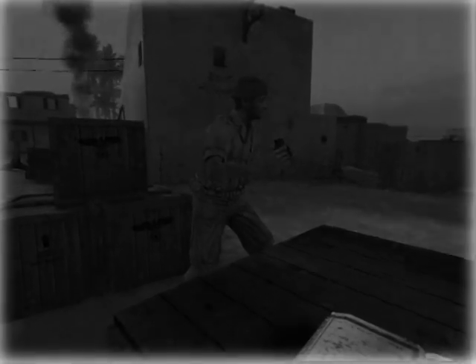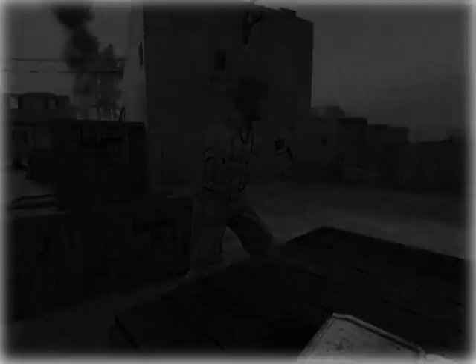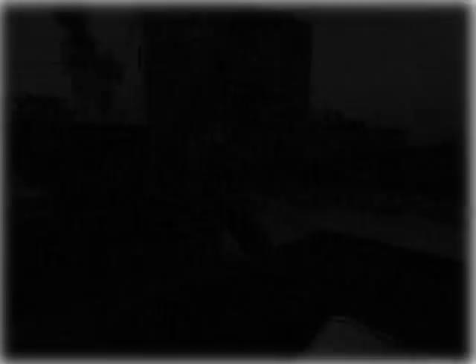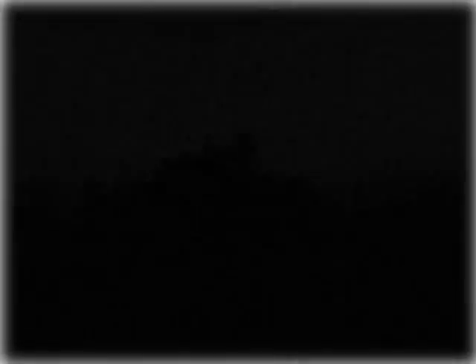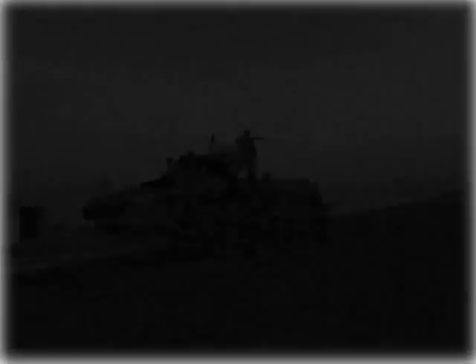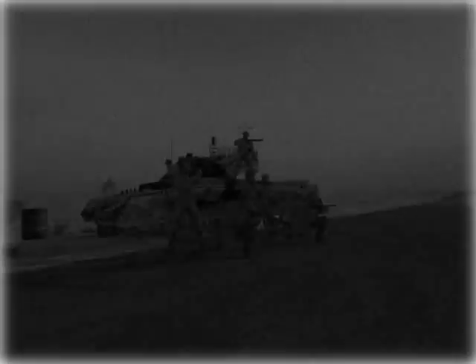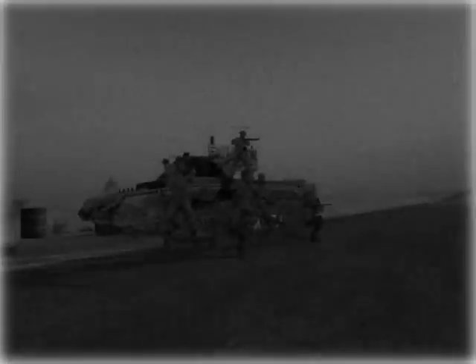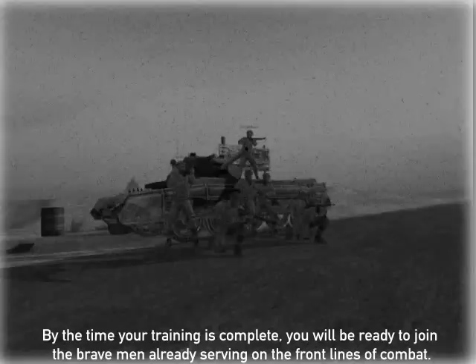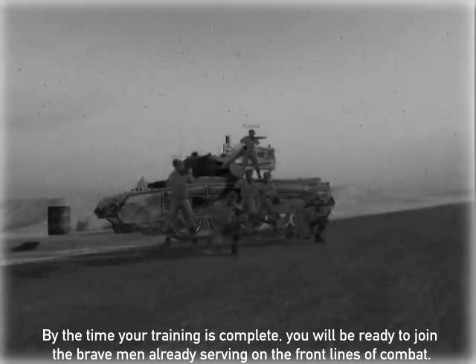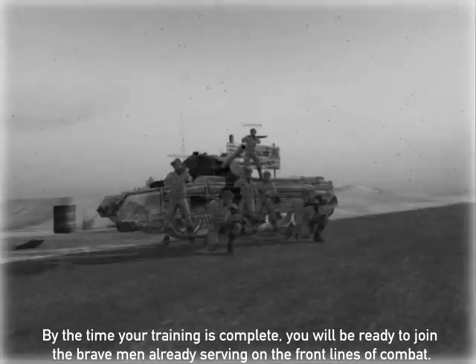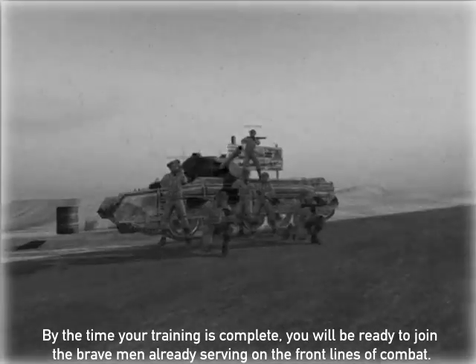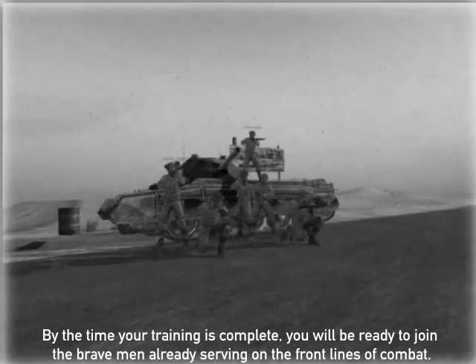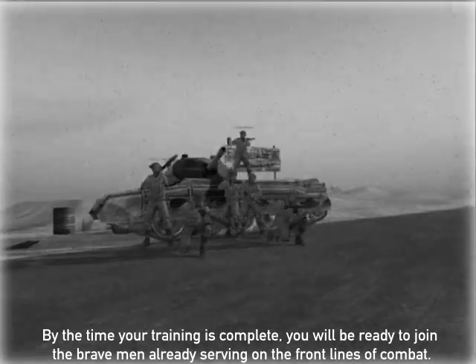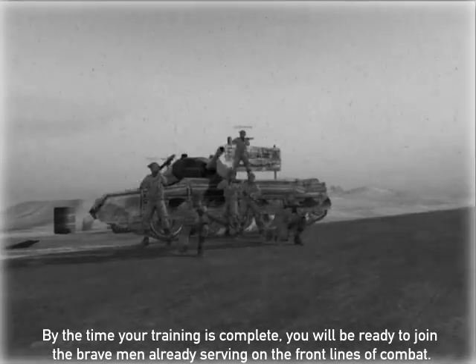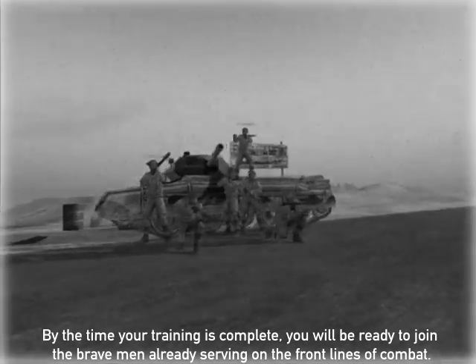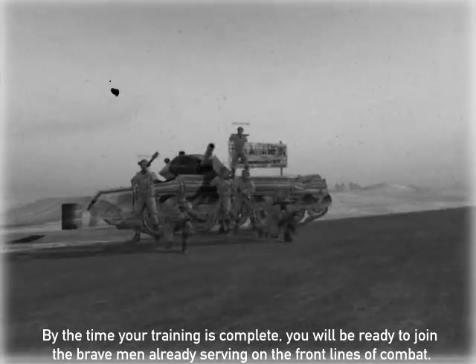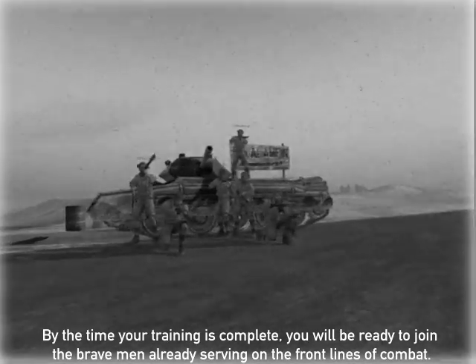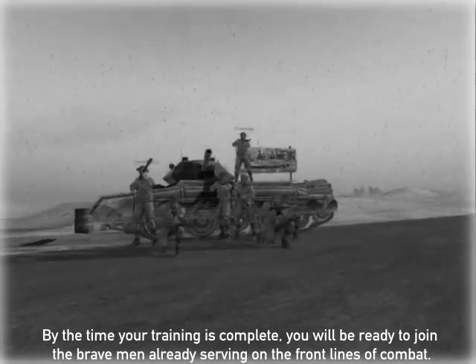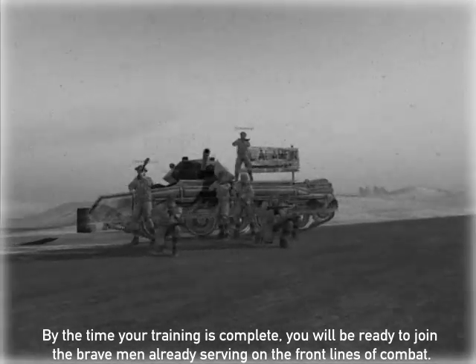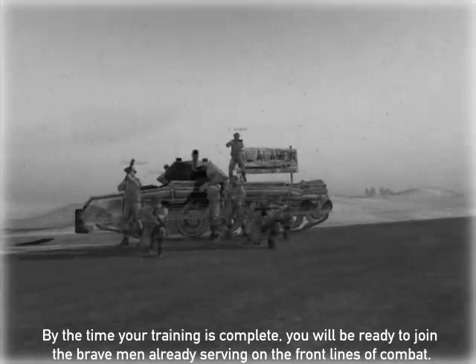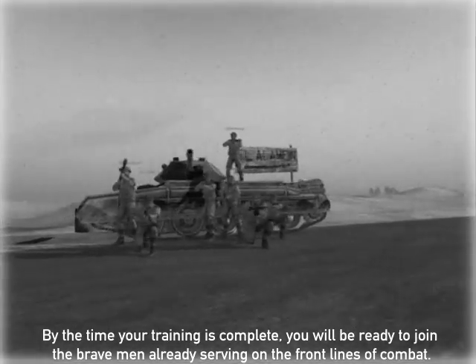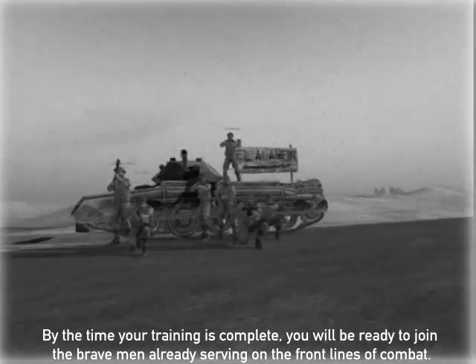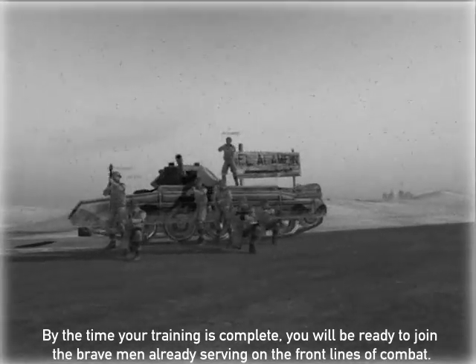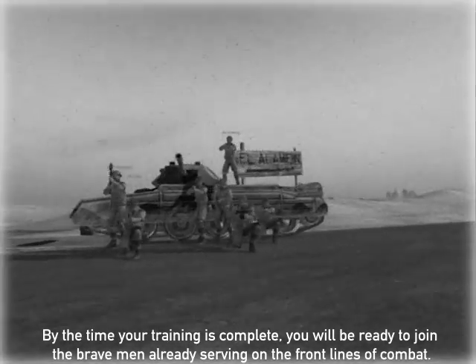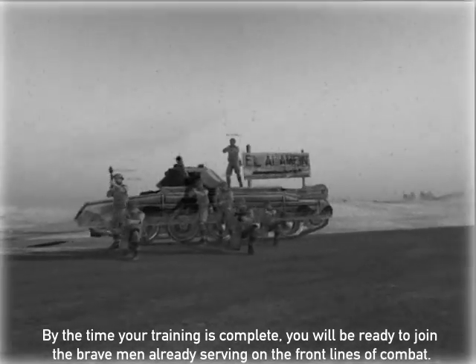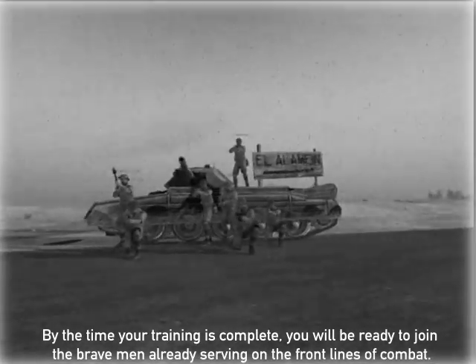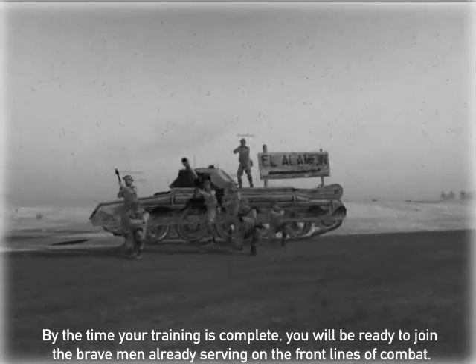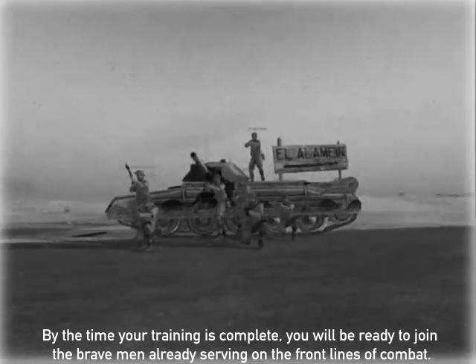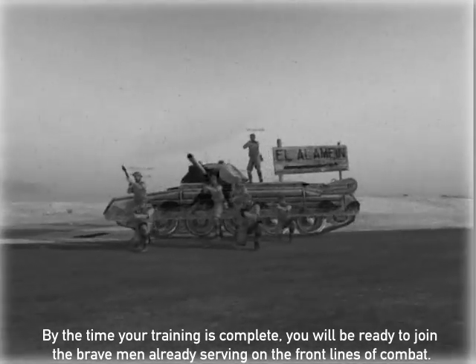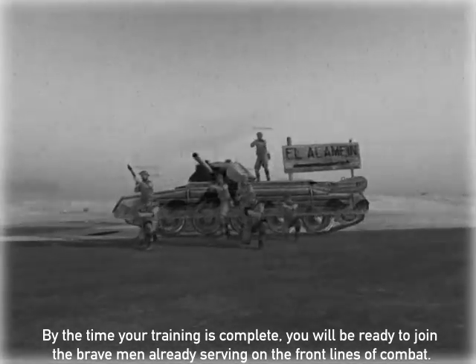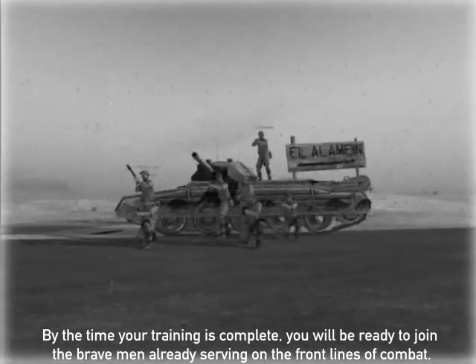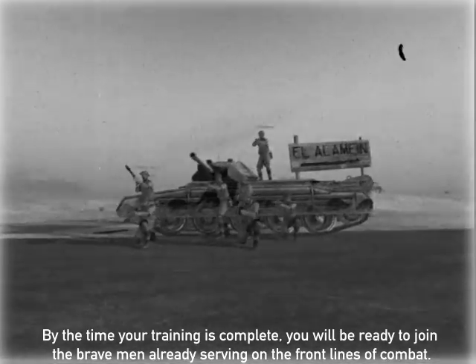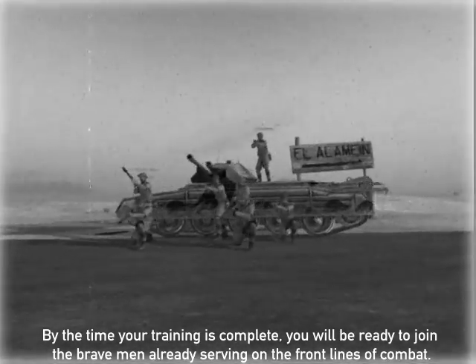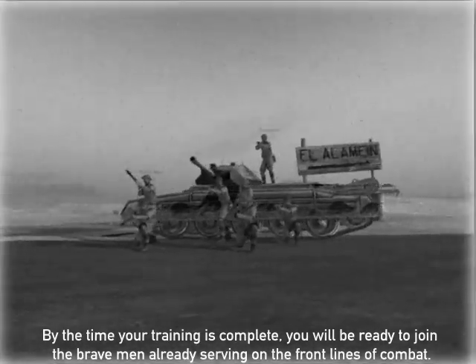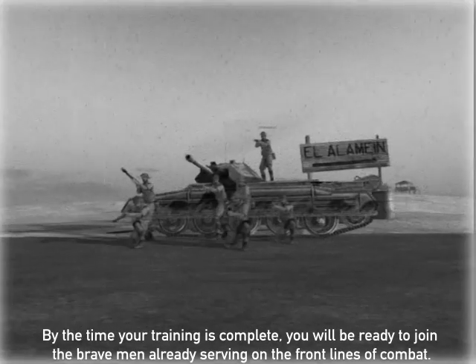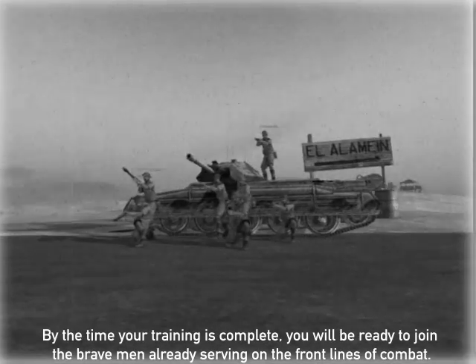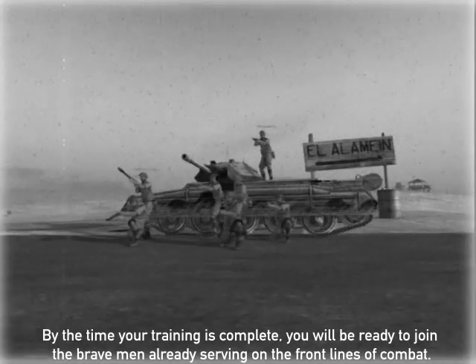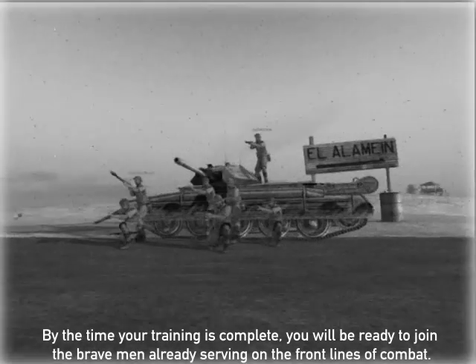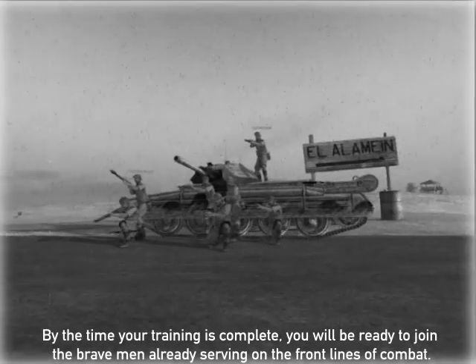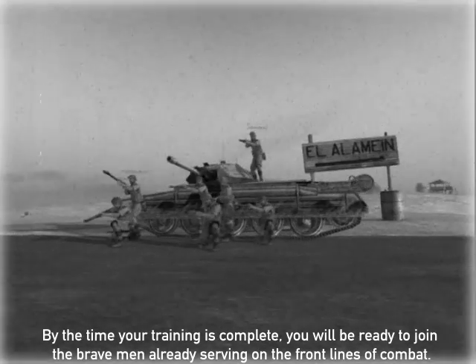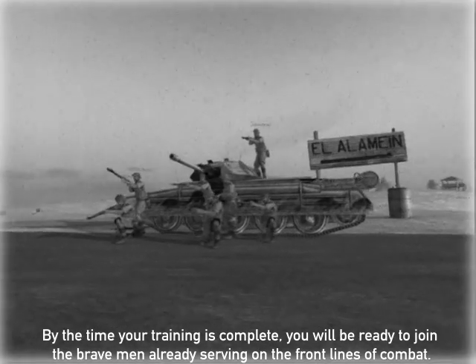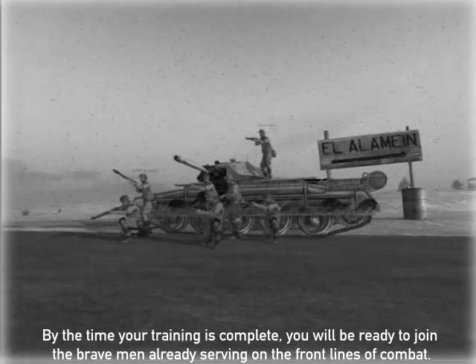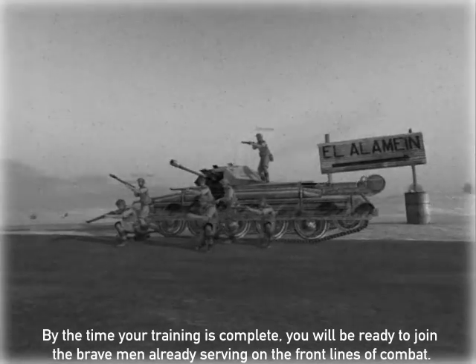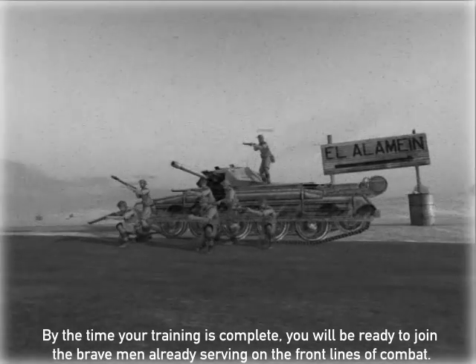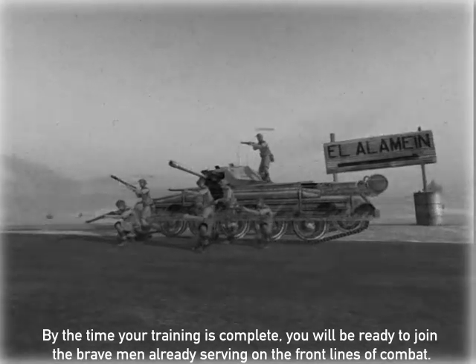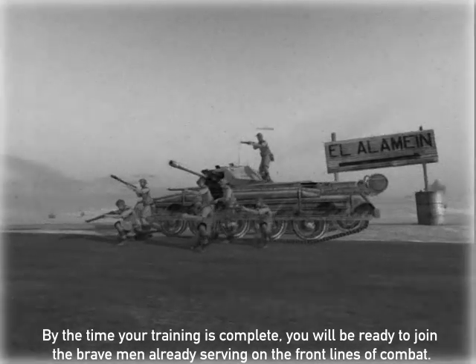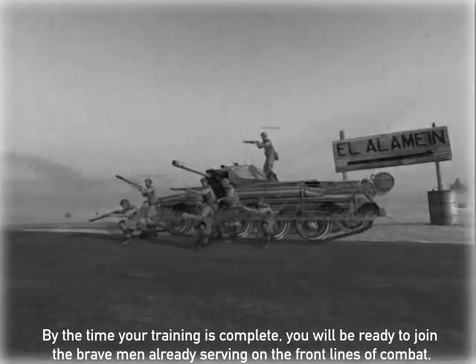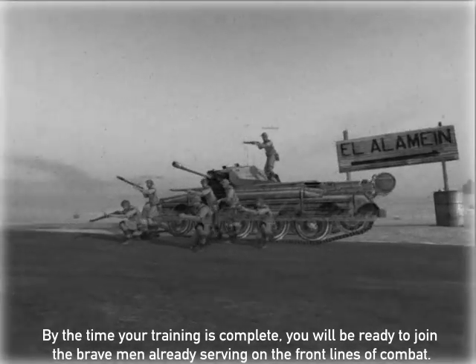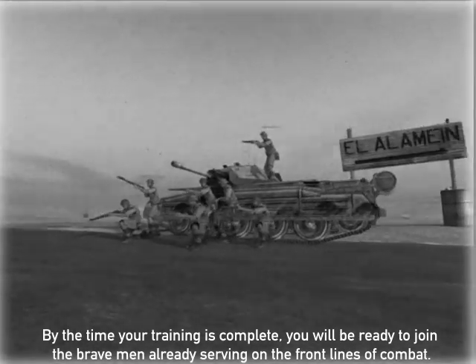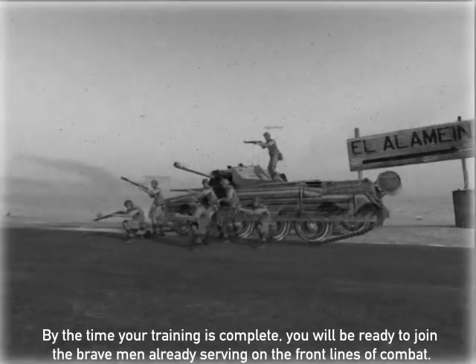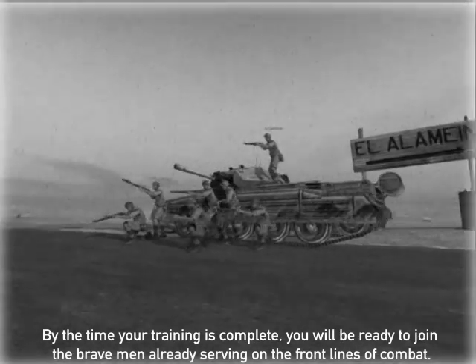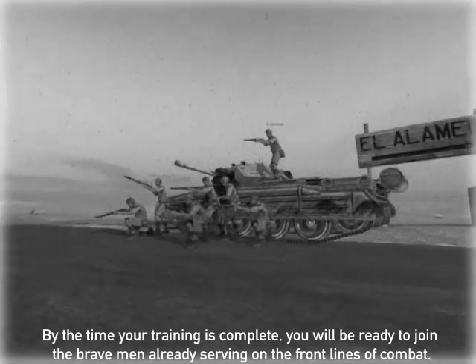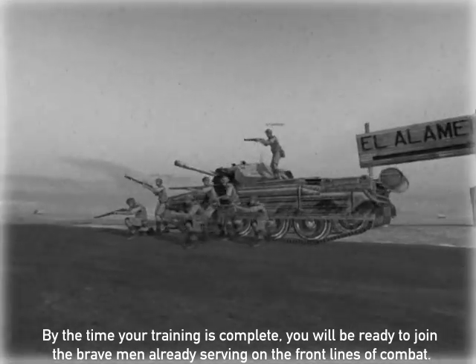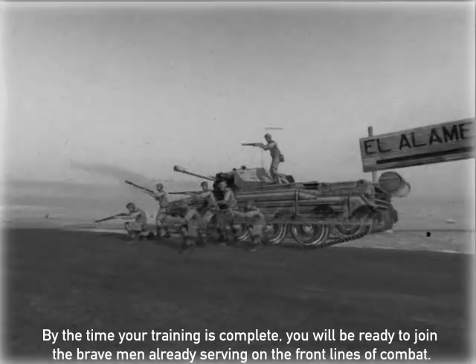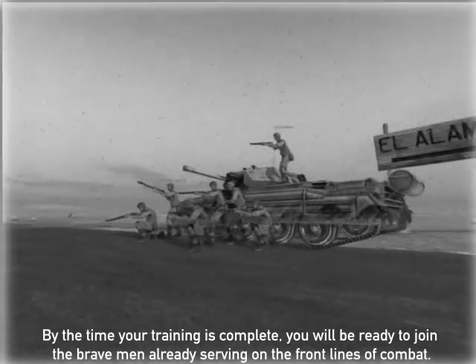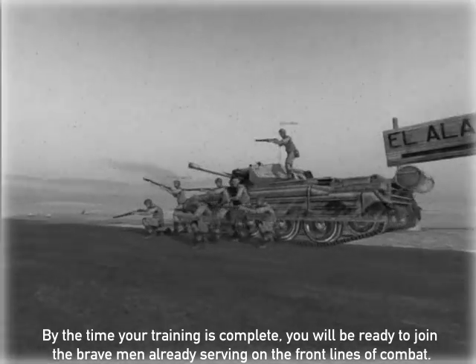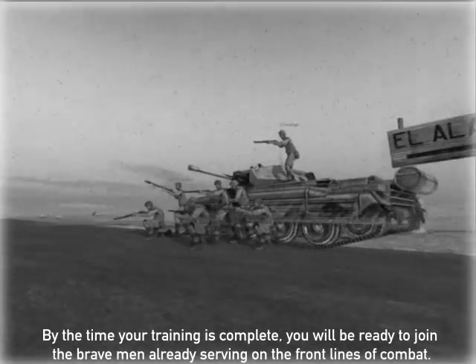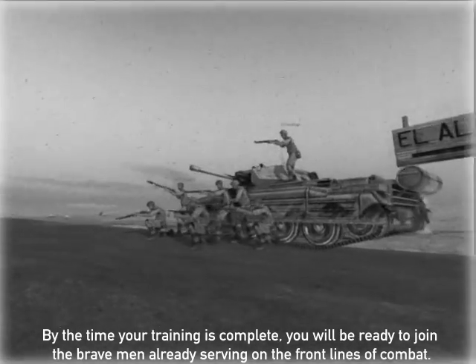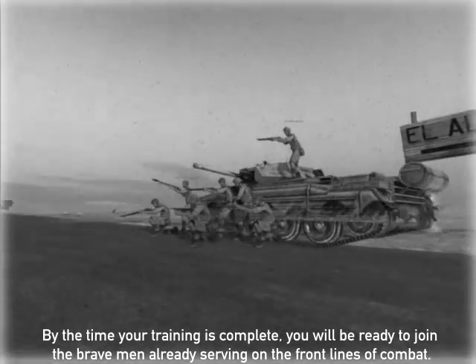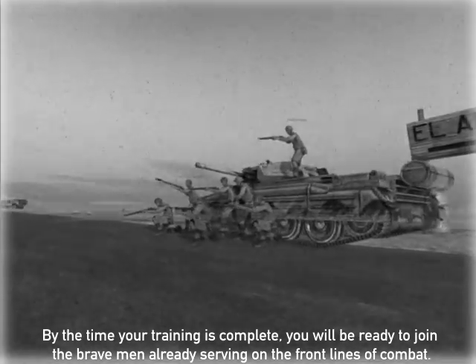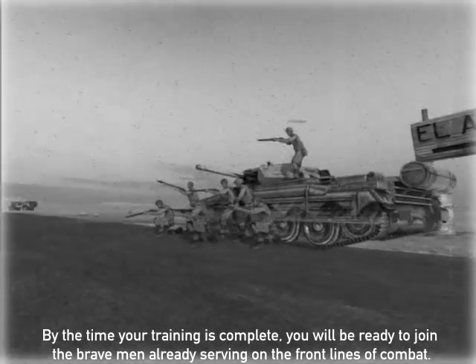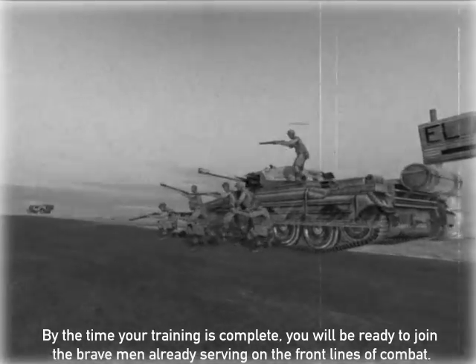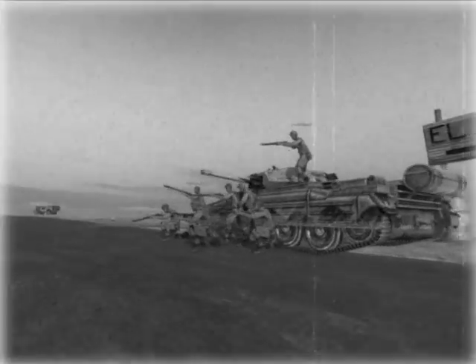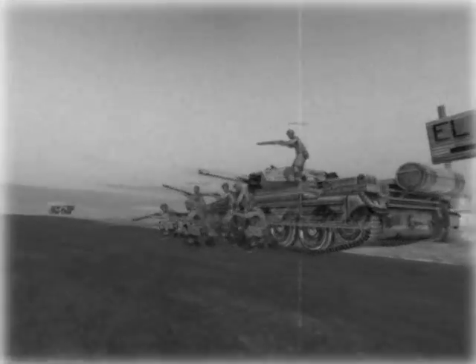By the time your training is complete you will be ready to join the brave men already serving on the front line of combat.